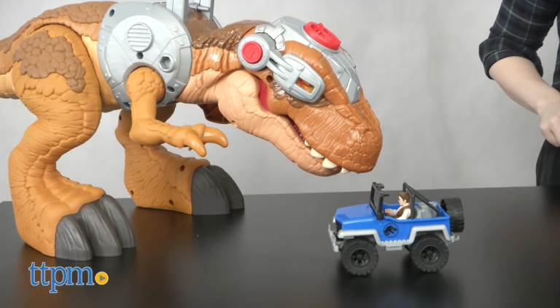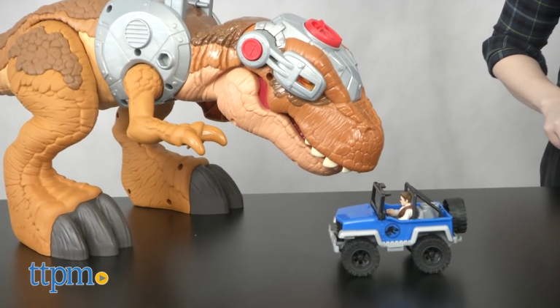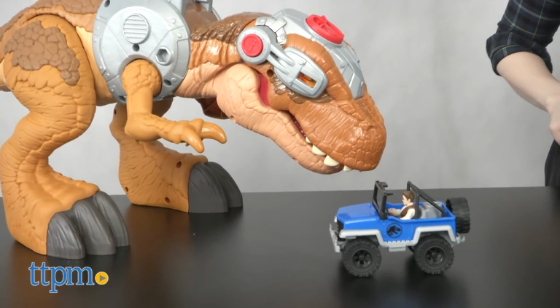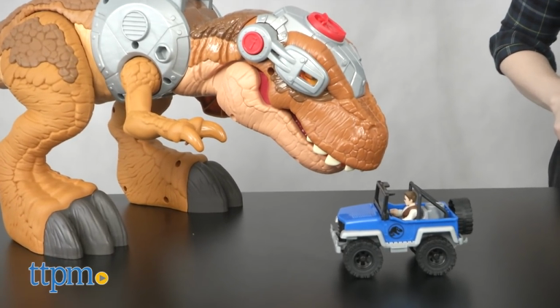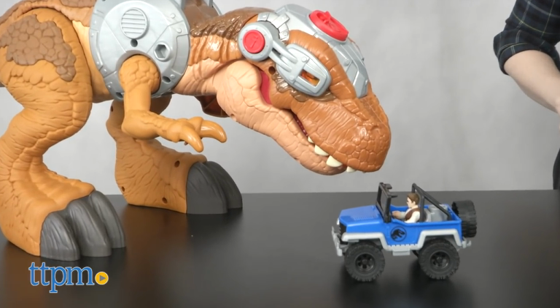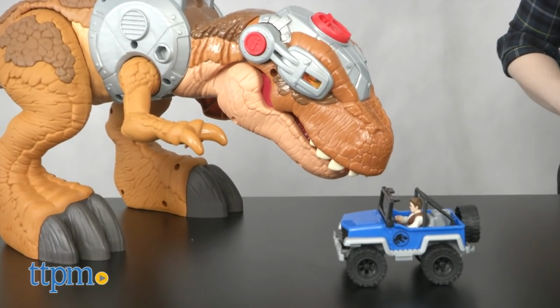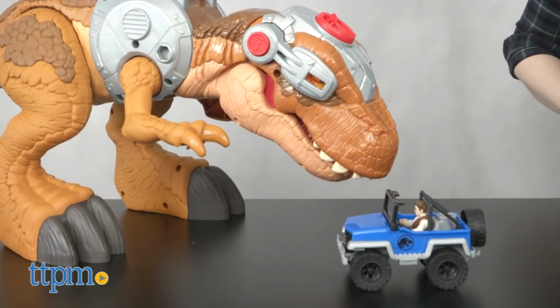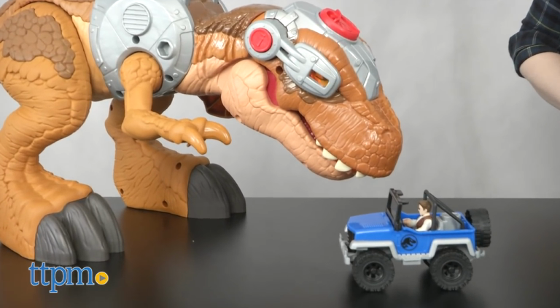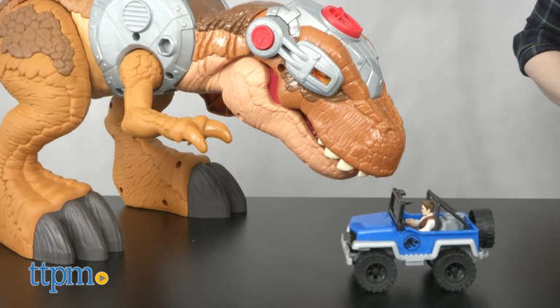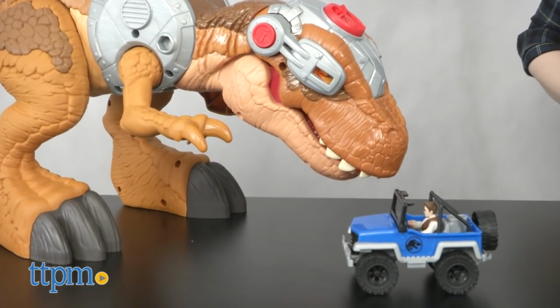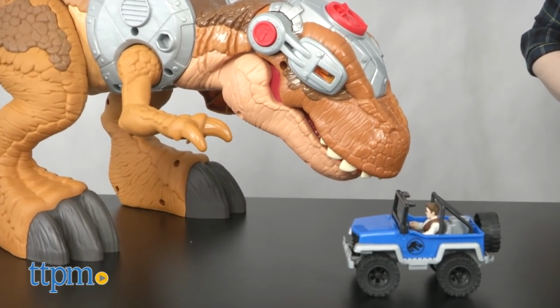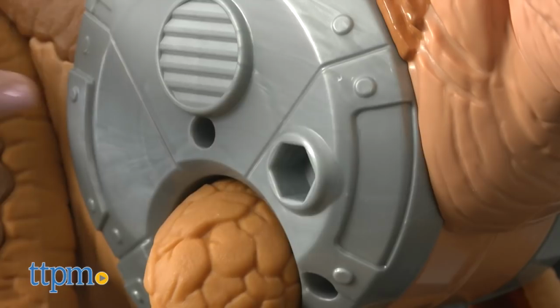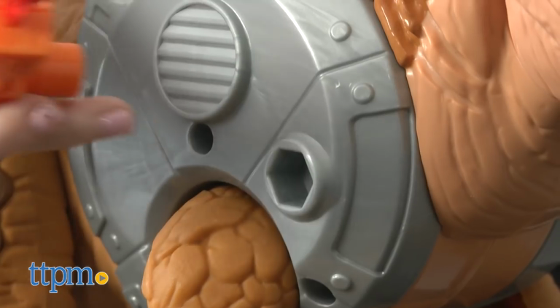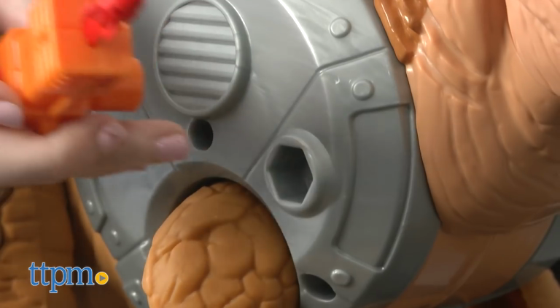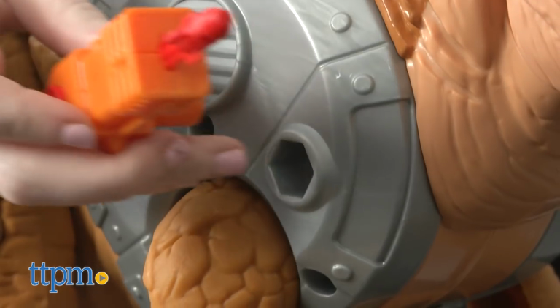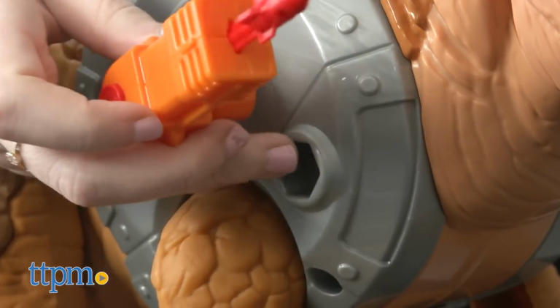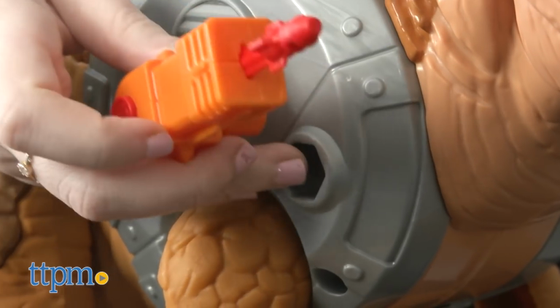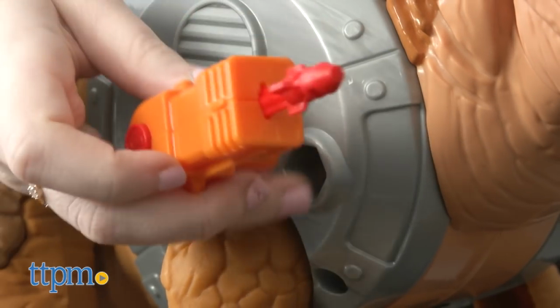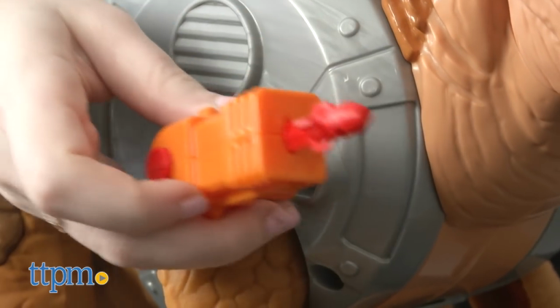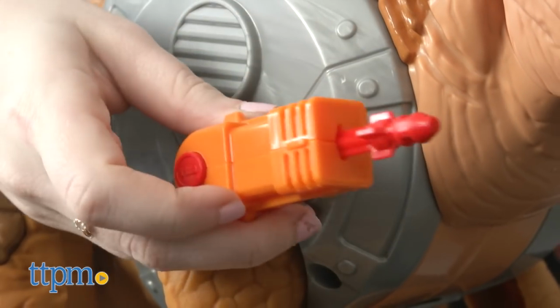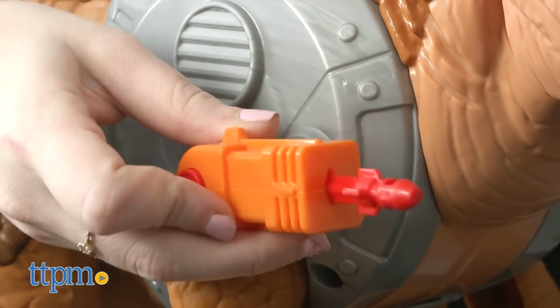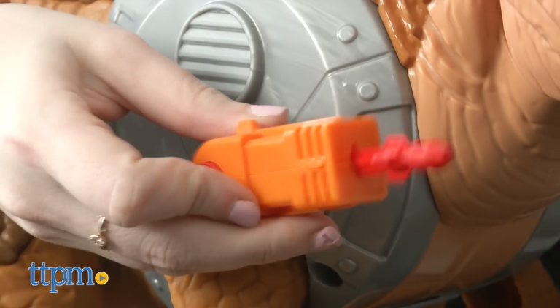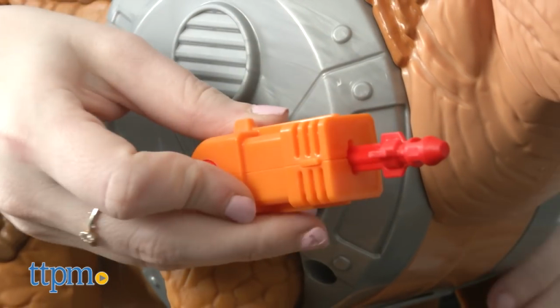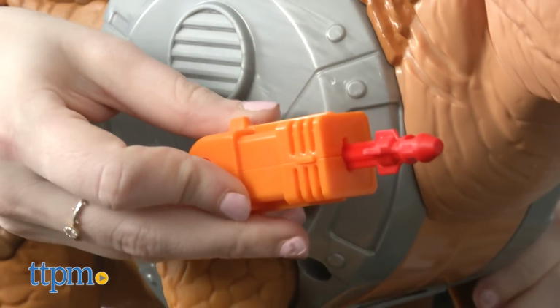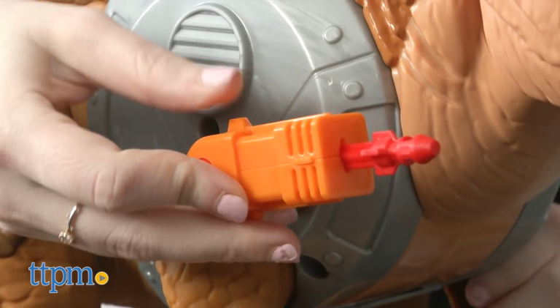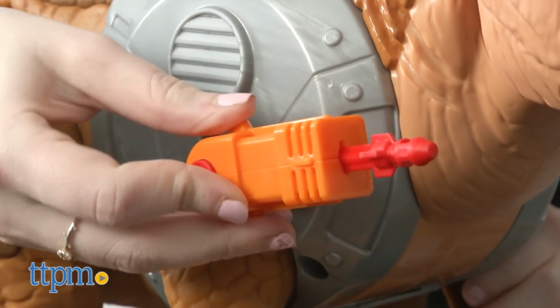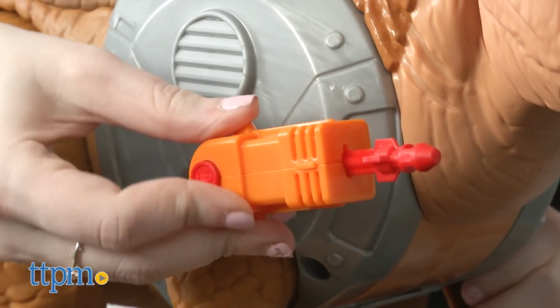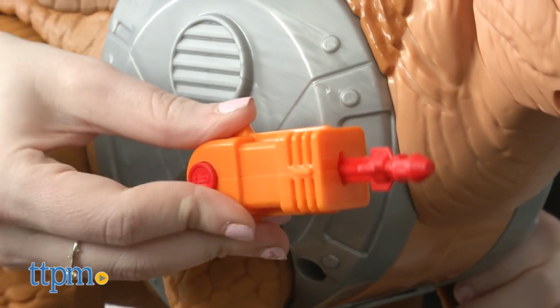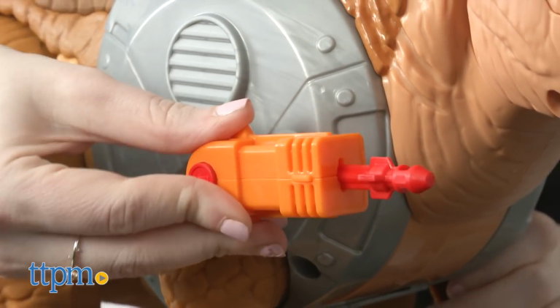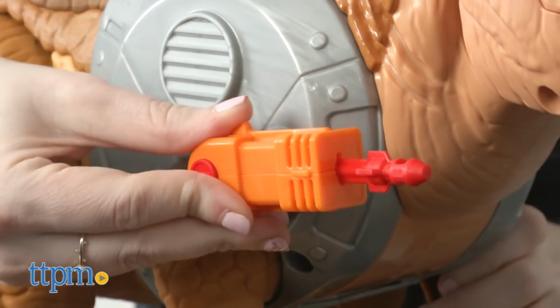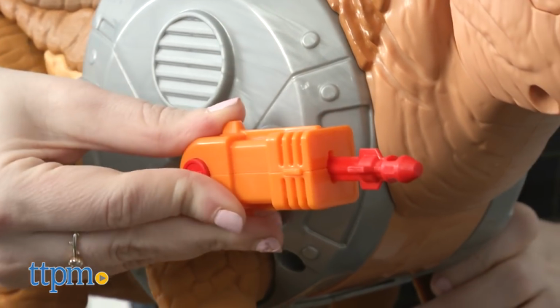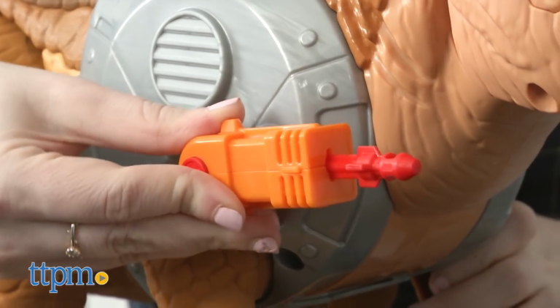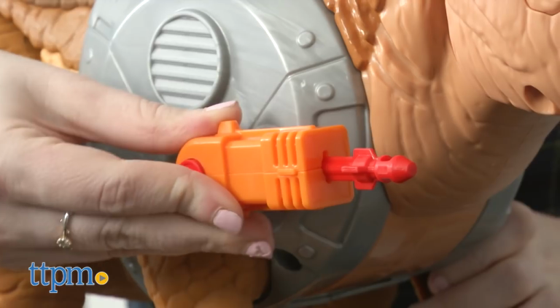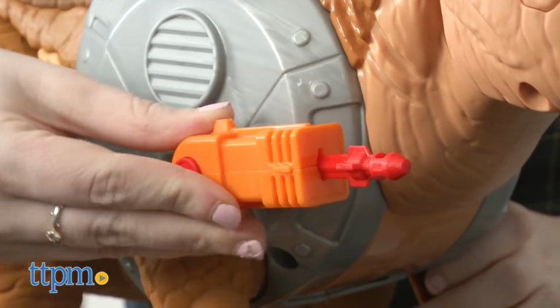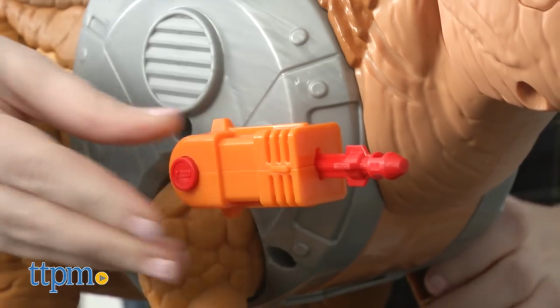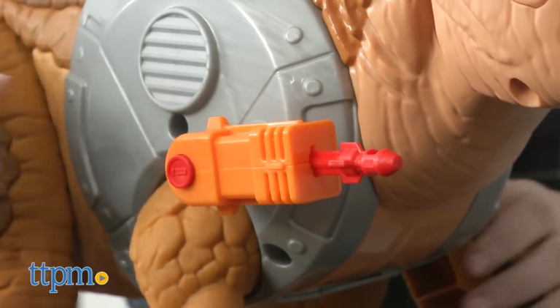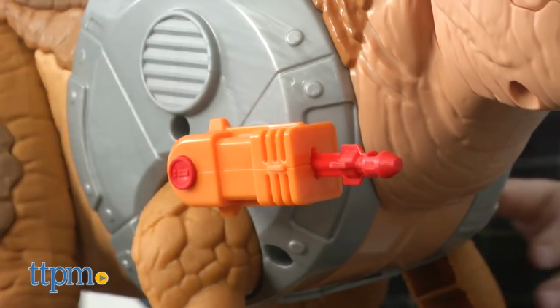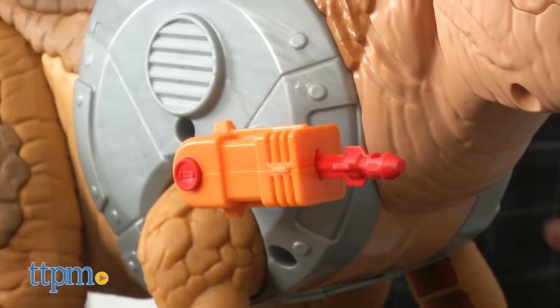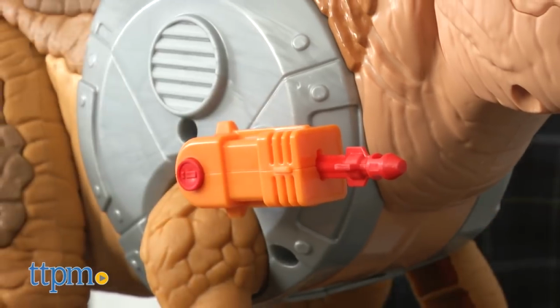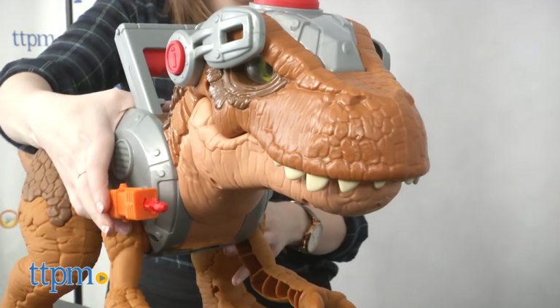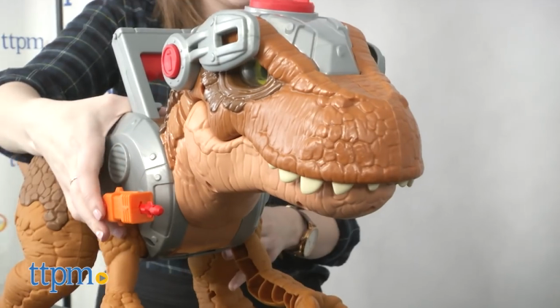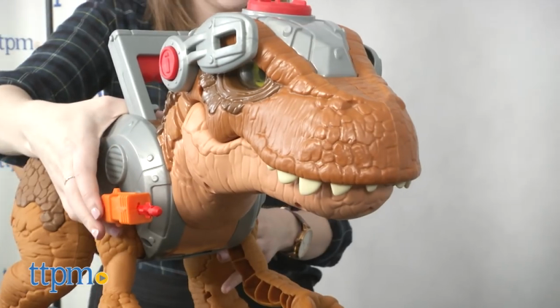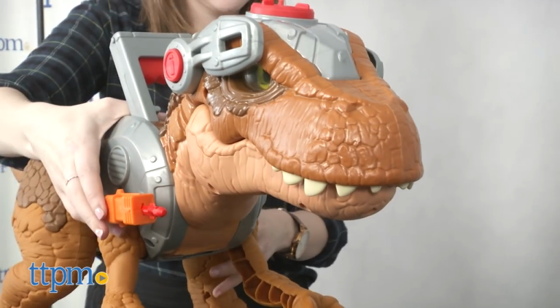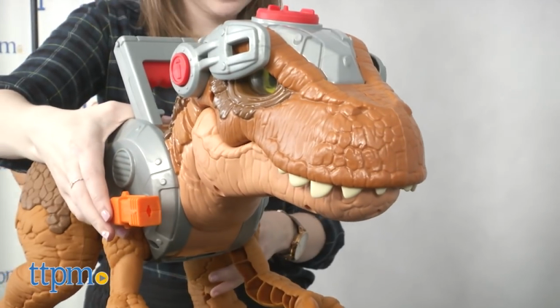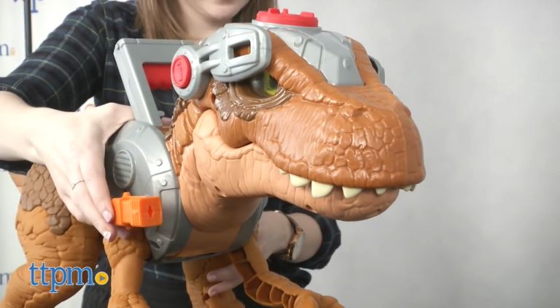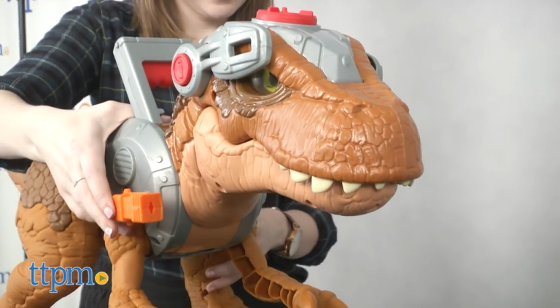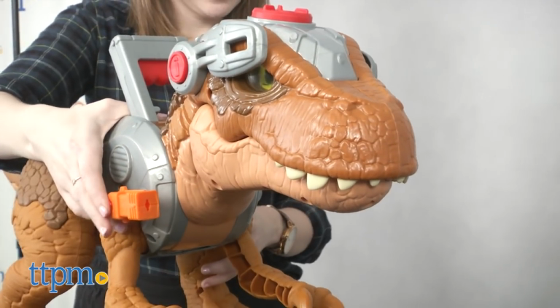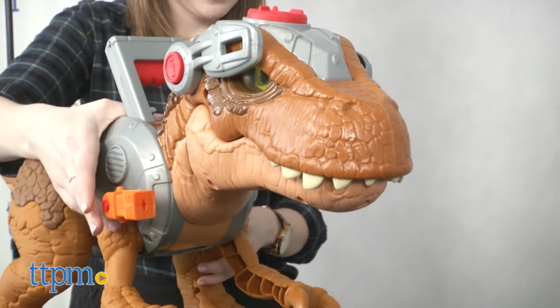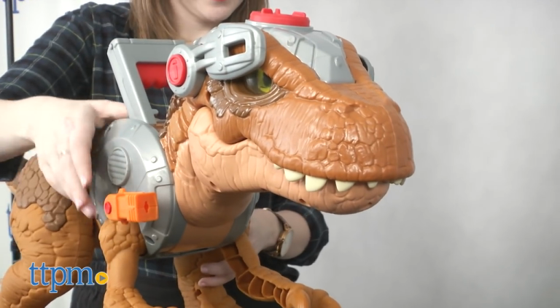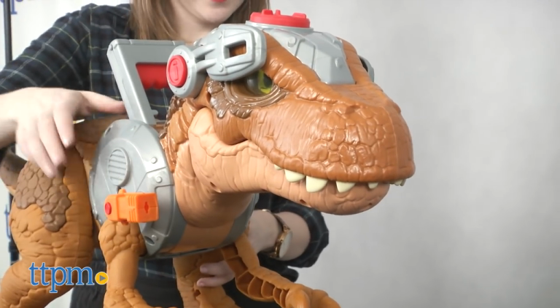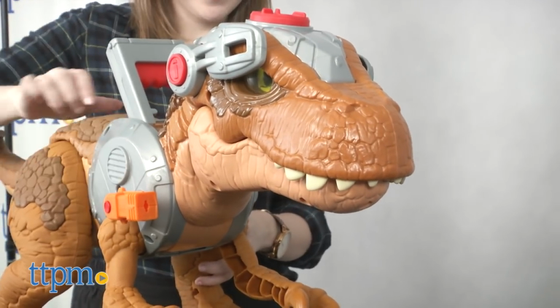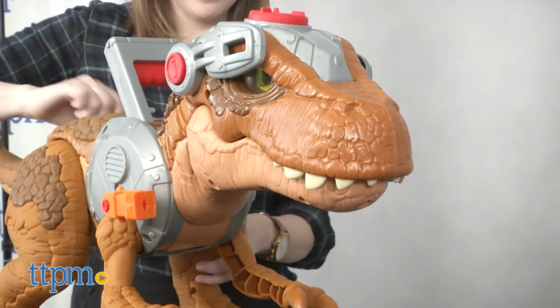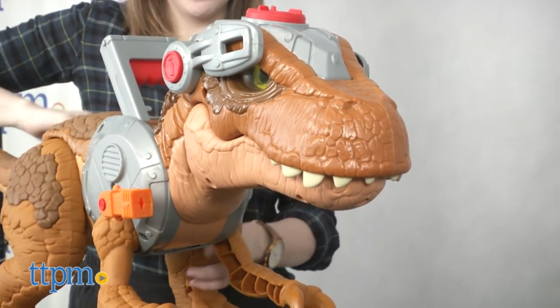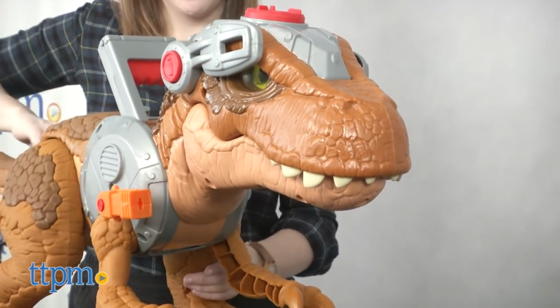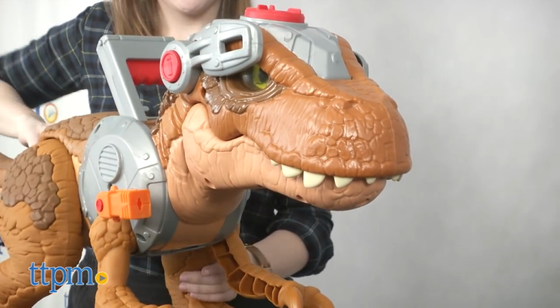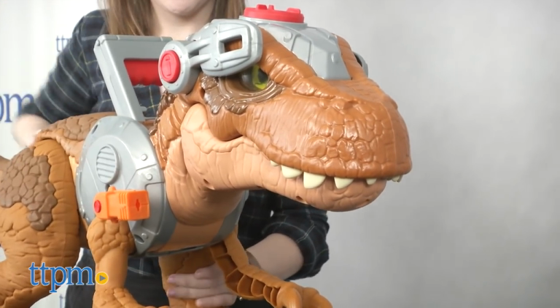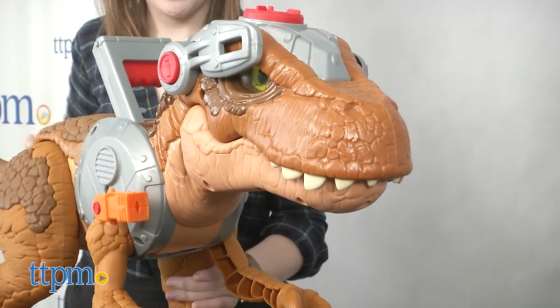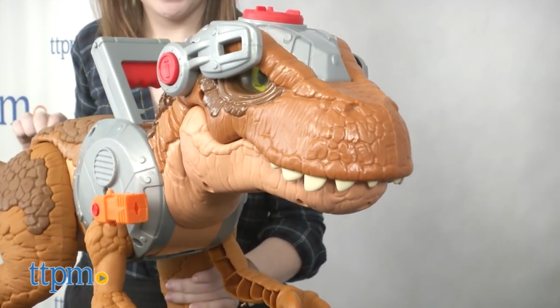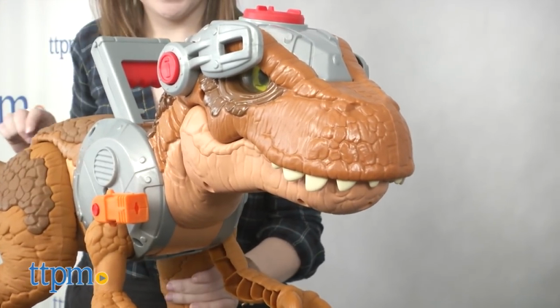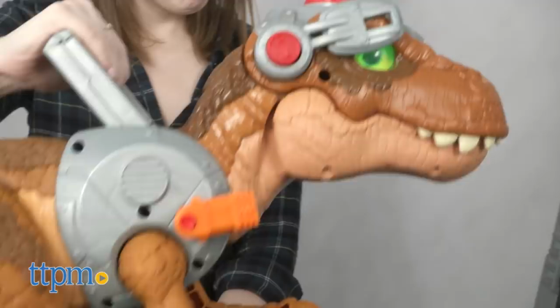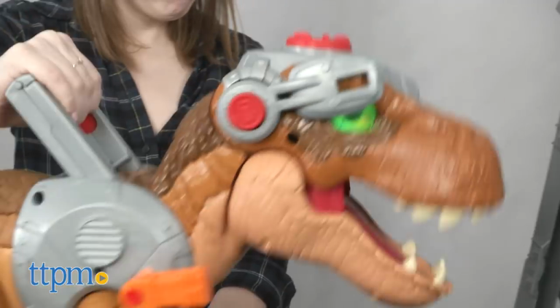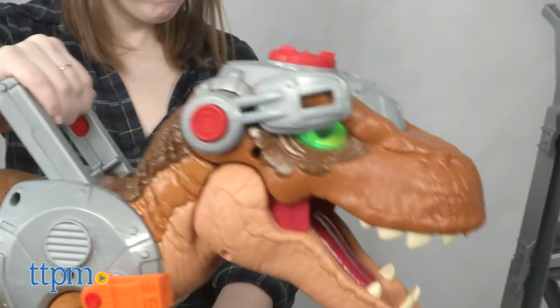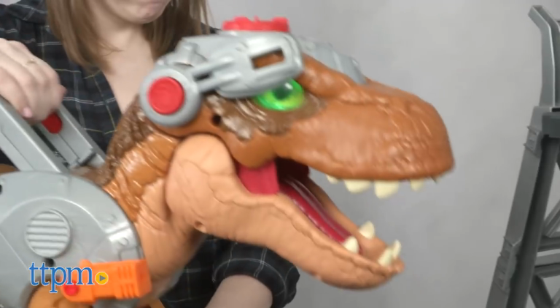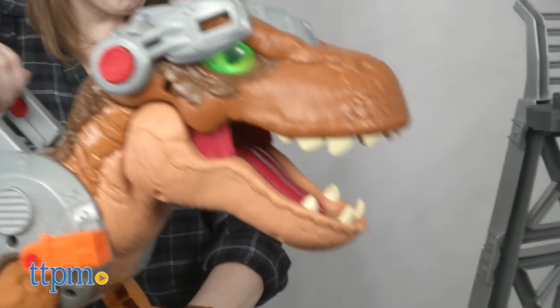Overall, this dino is jam-packed with fun interactive lights and sound effects, as well as chomping action for dino and Jurassic World fans.